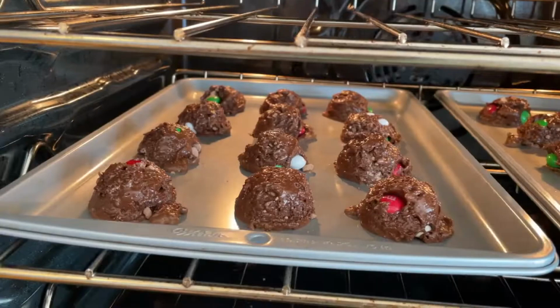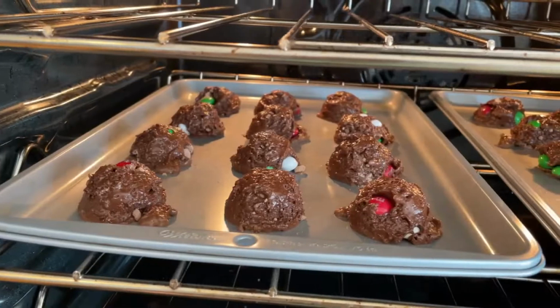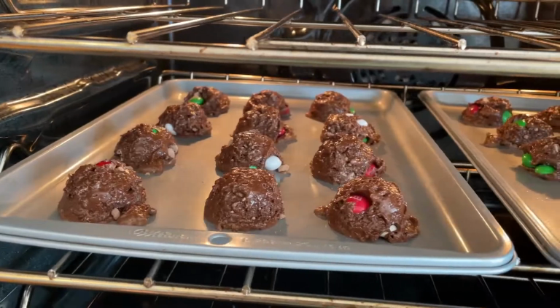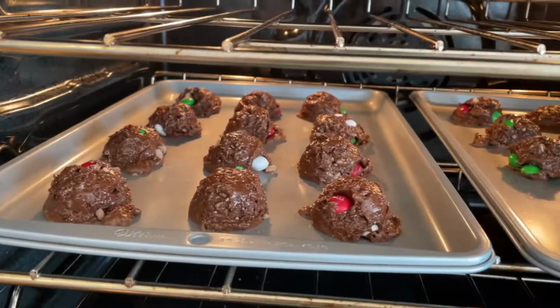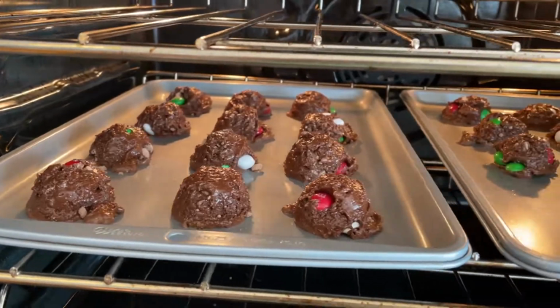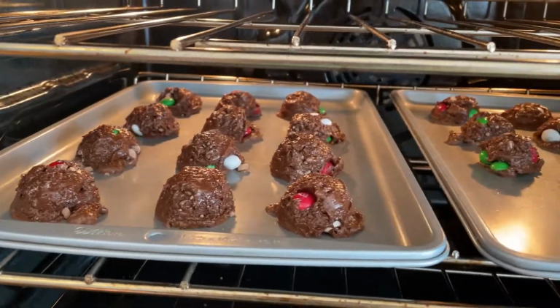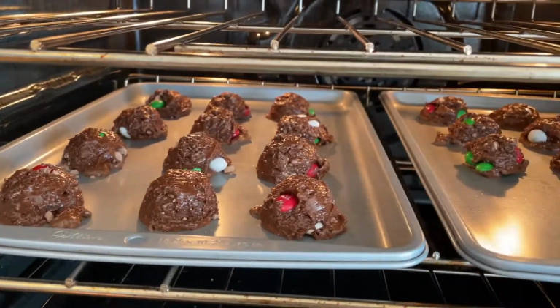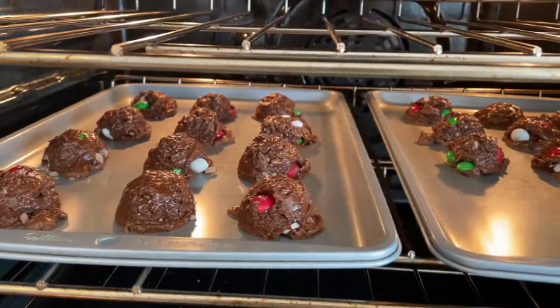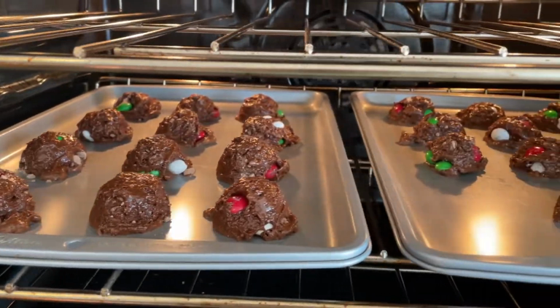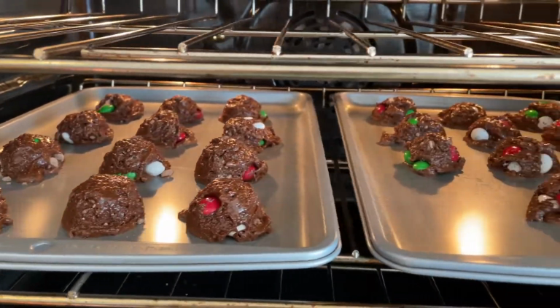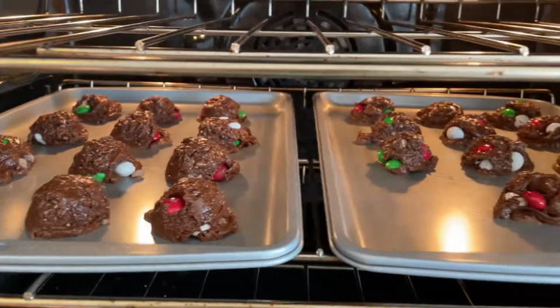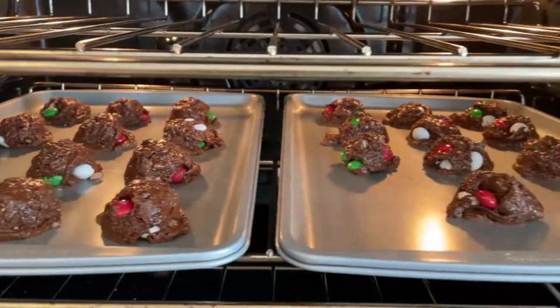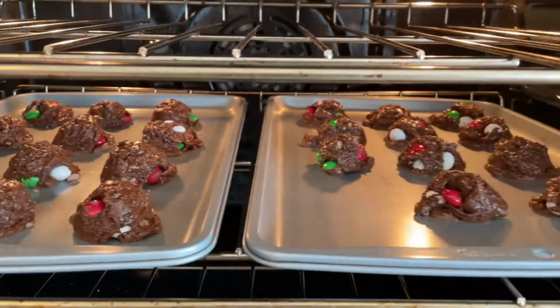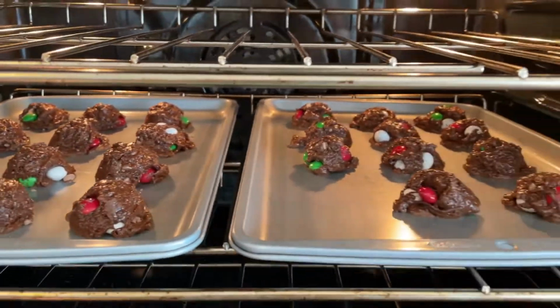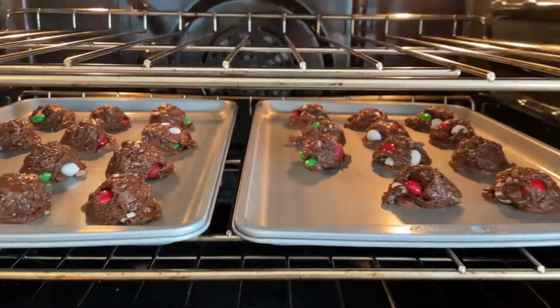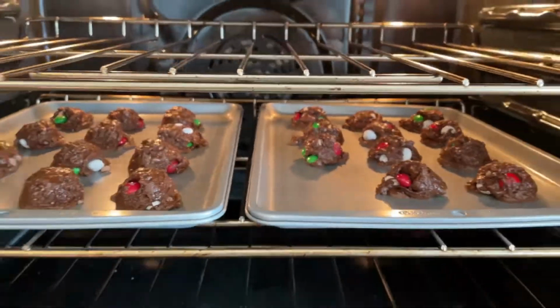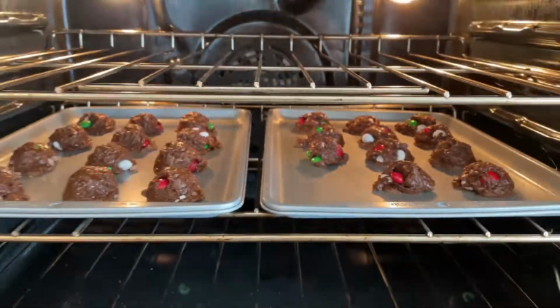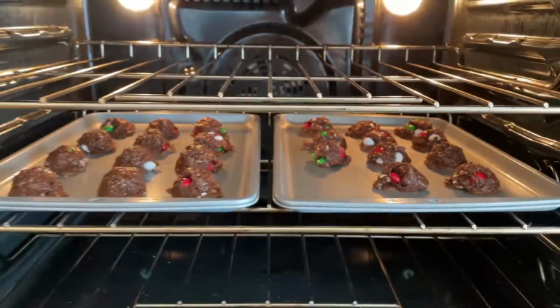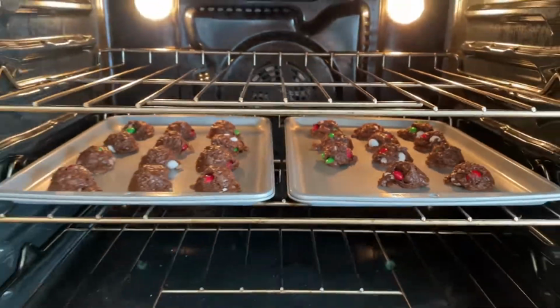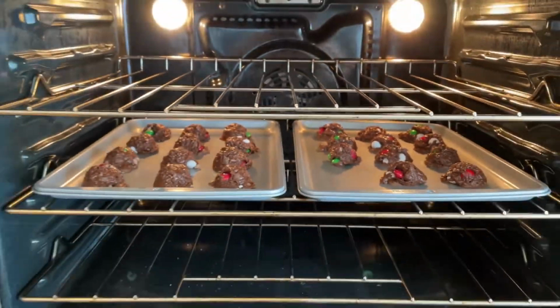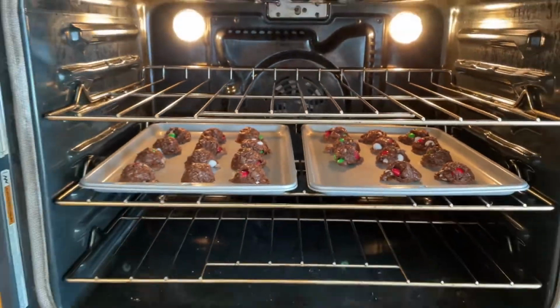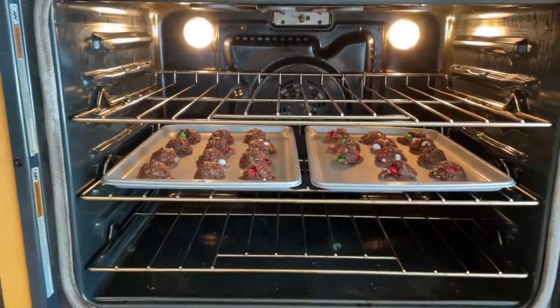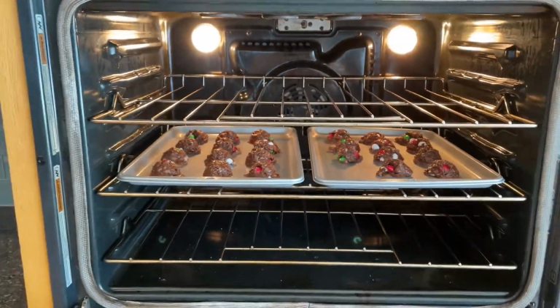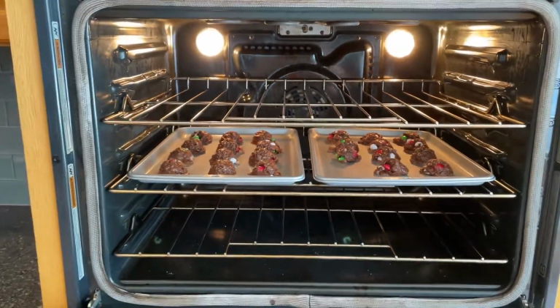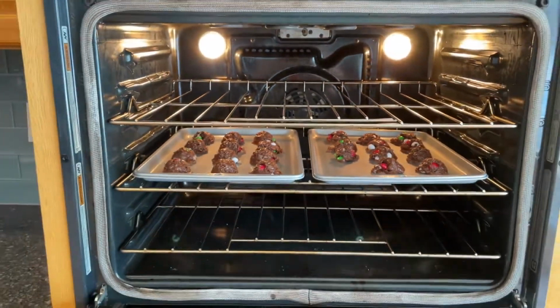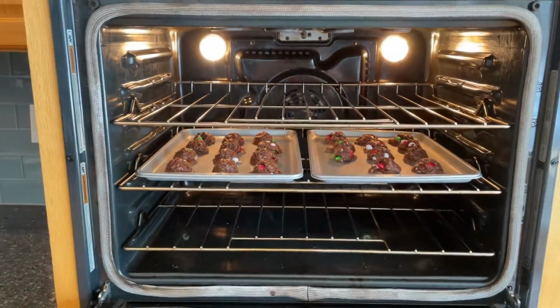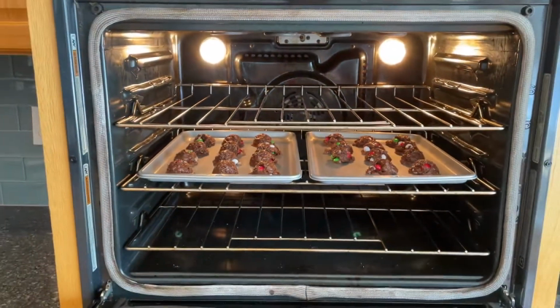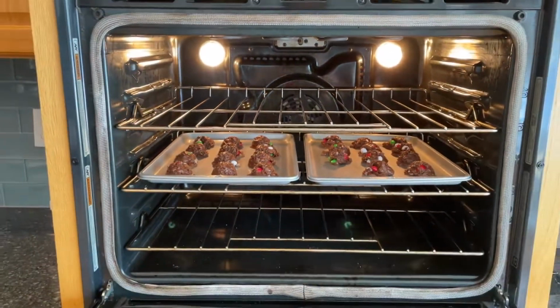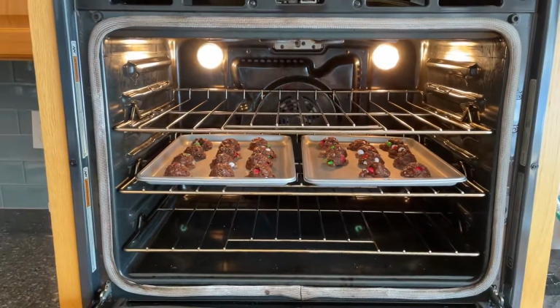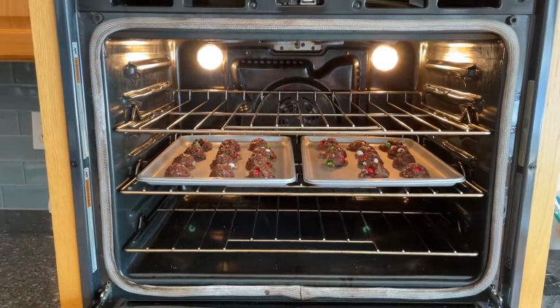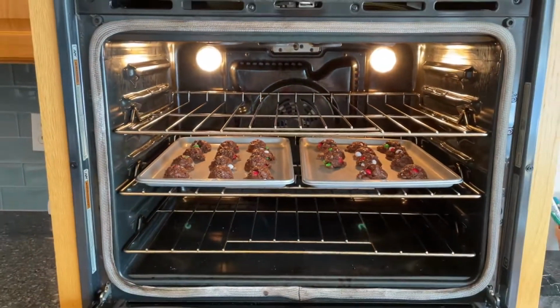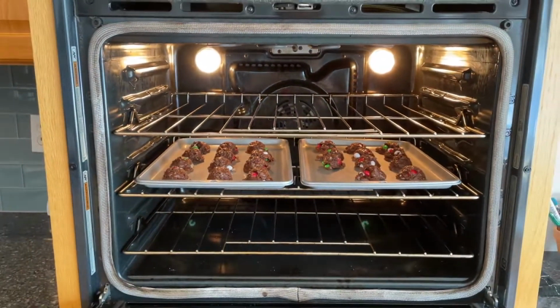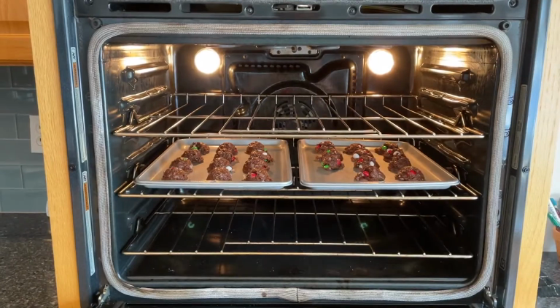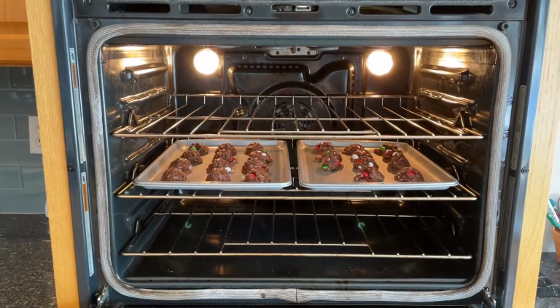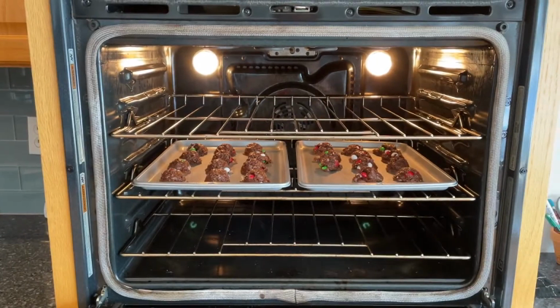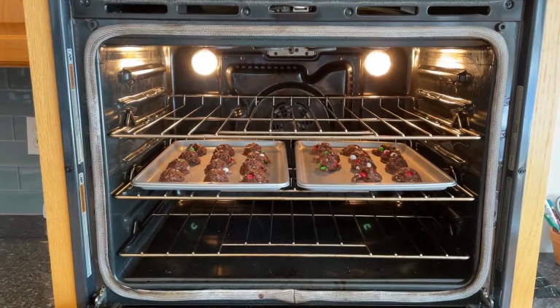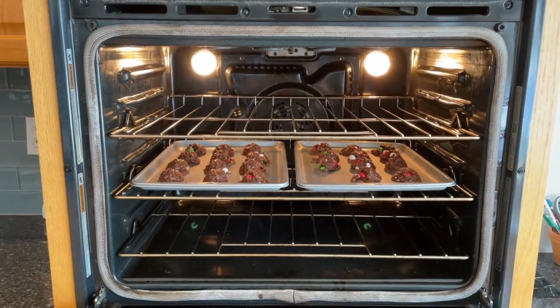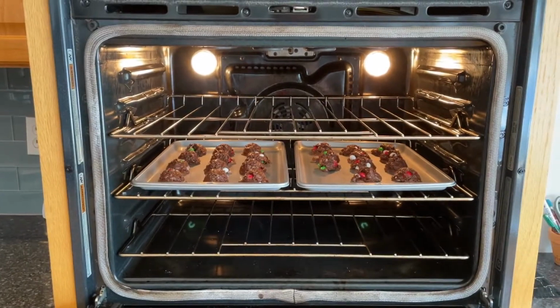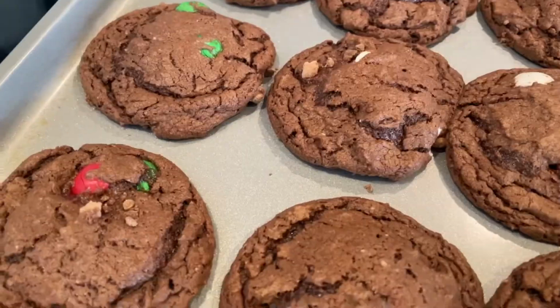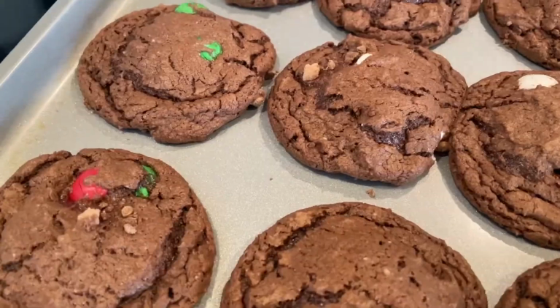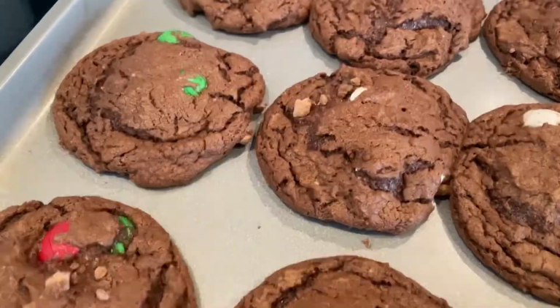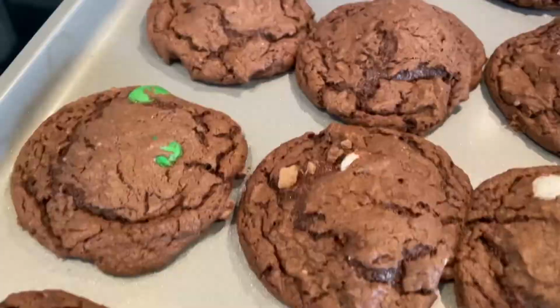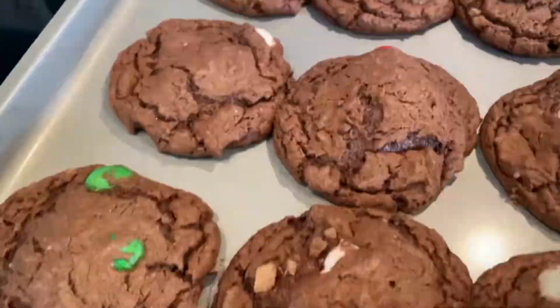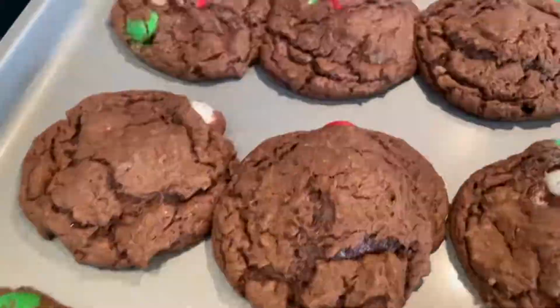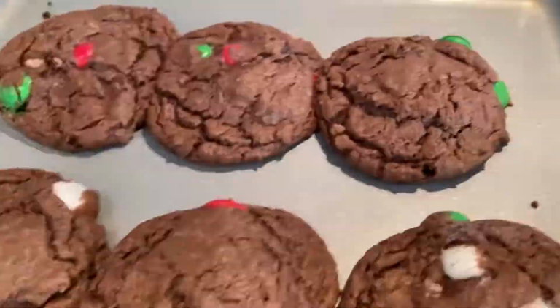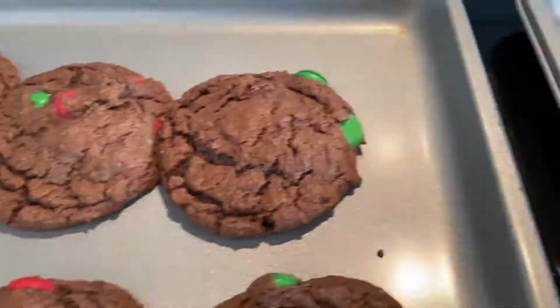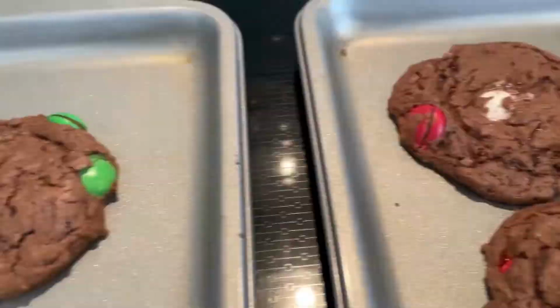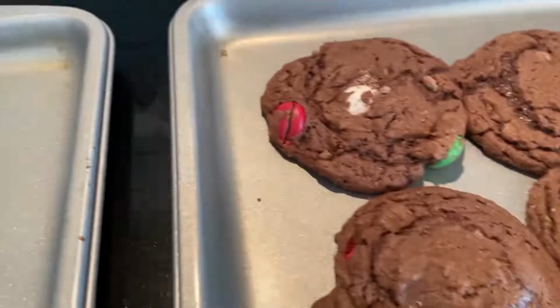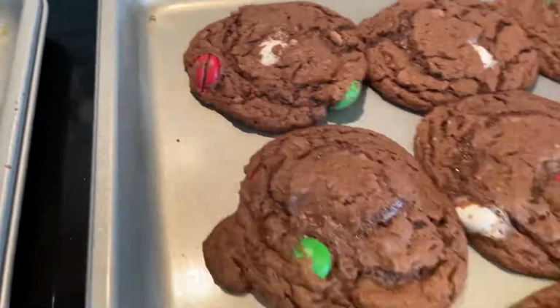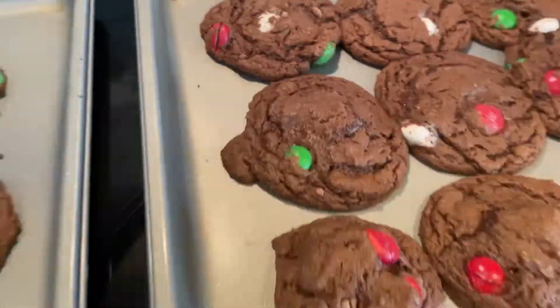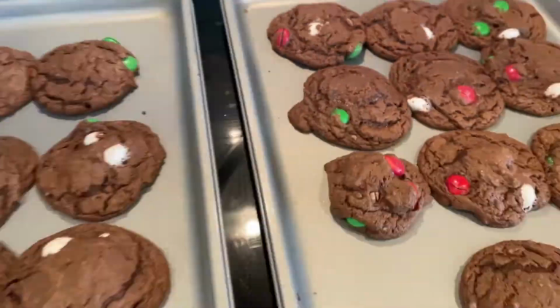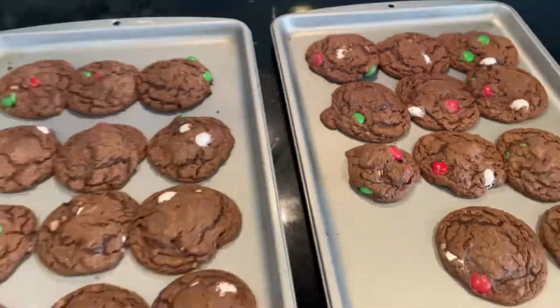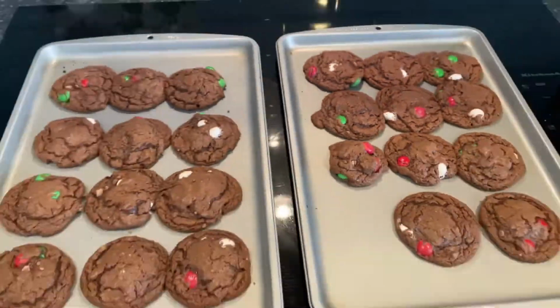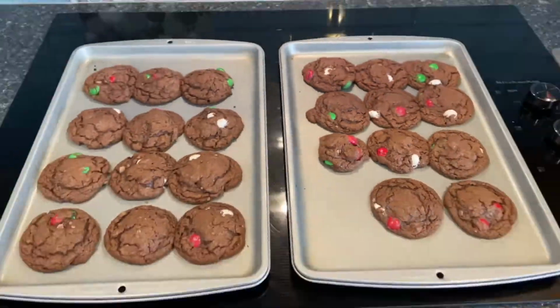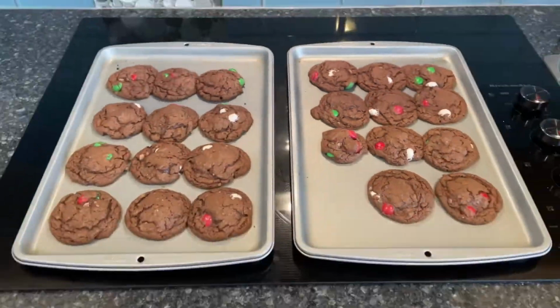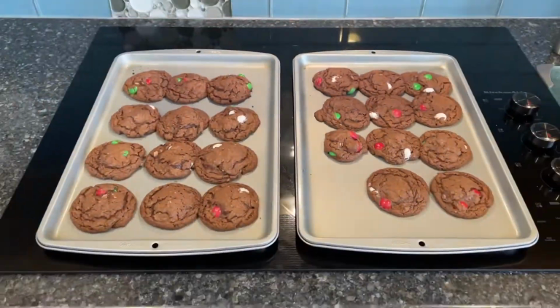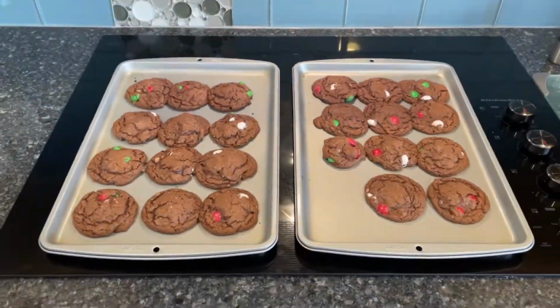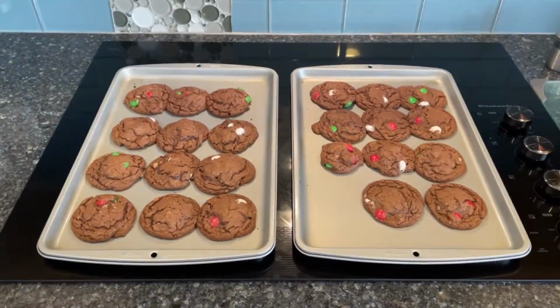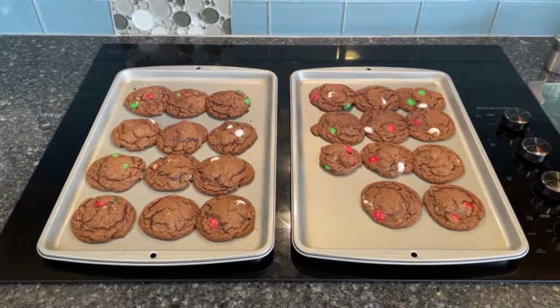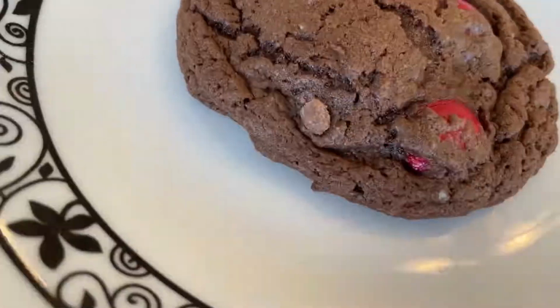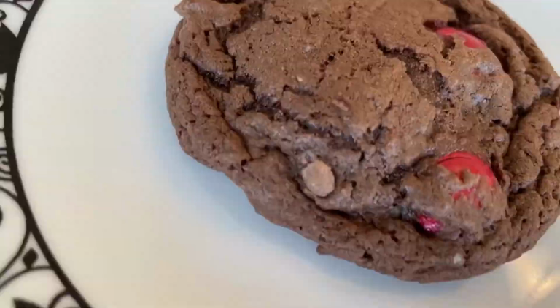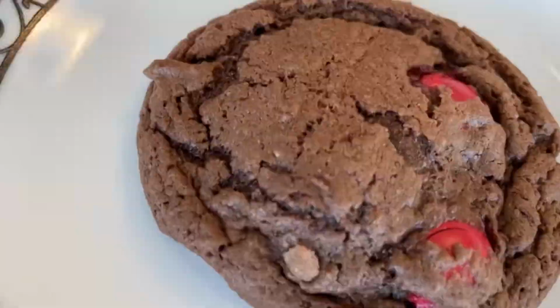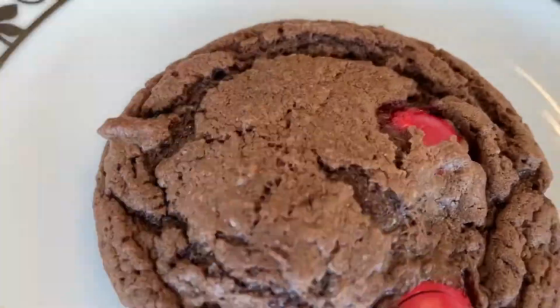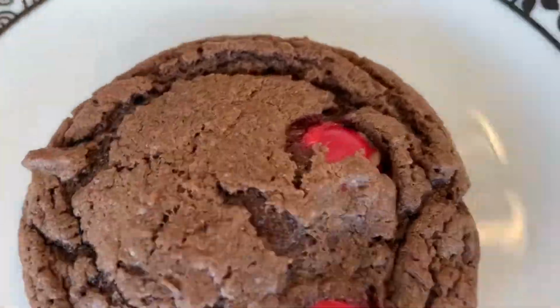Bake at 350 degrees for six to eight minutes. Pull out, let cool, and enjoy.